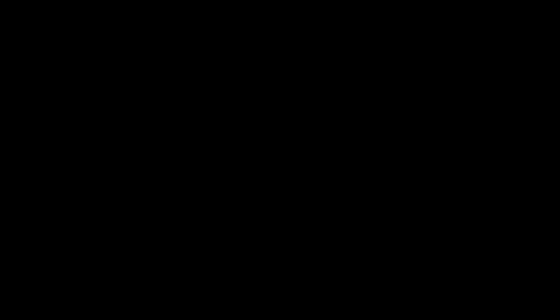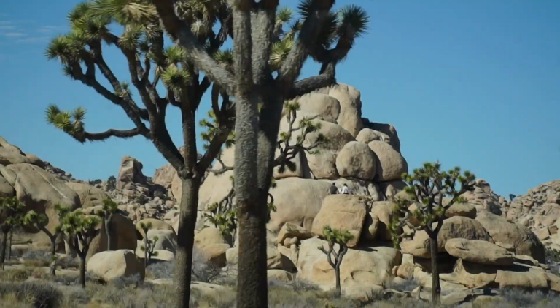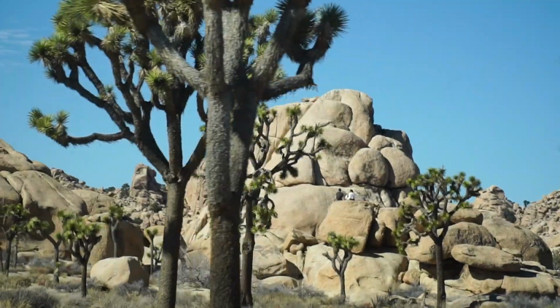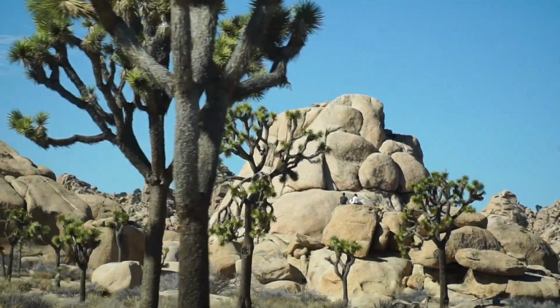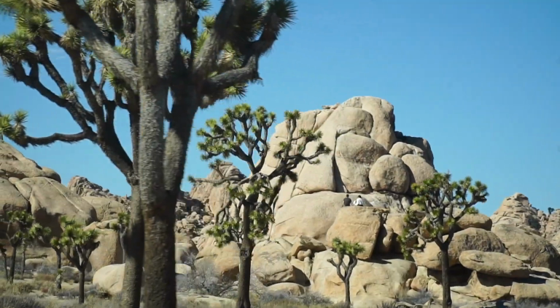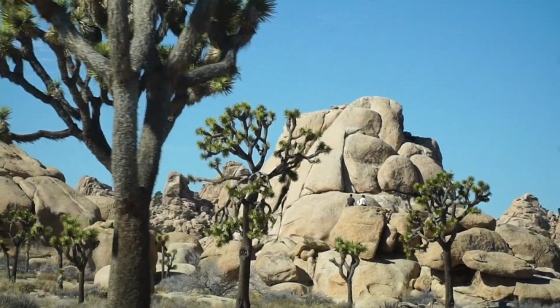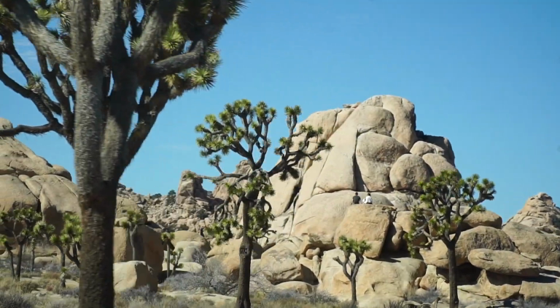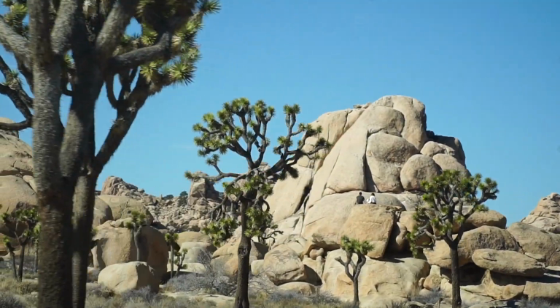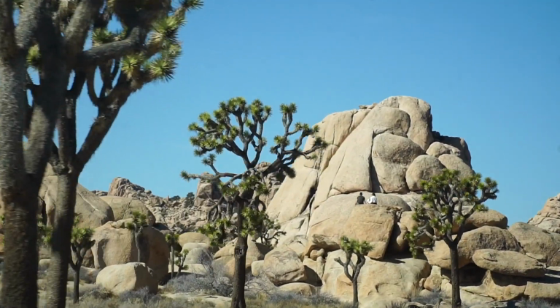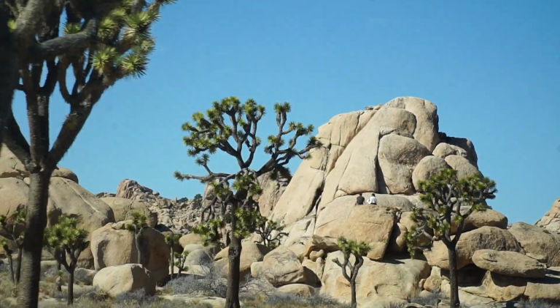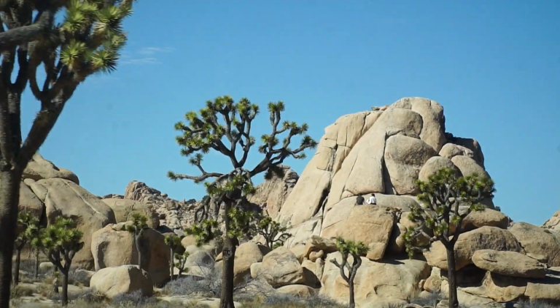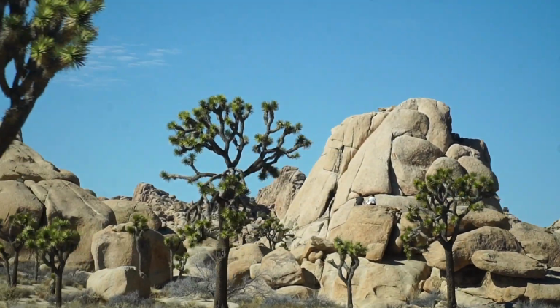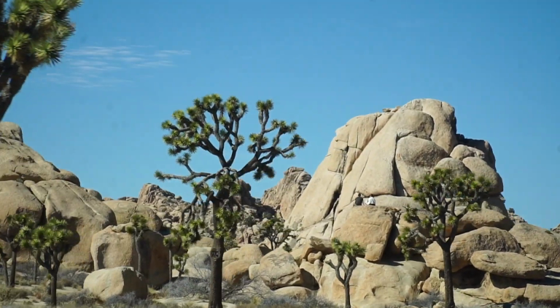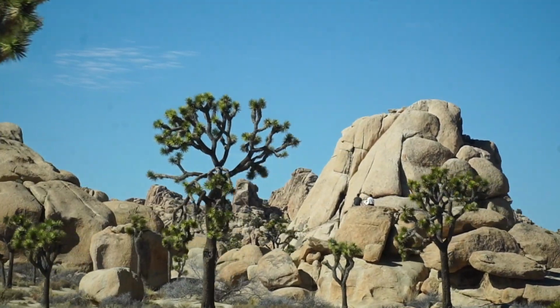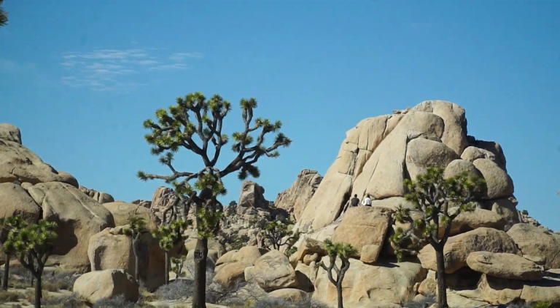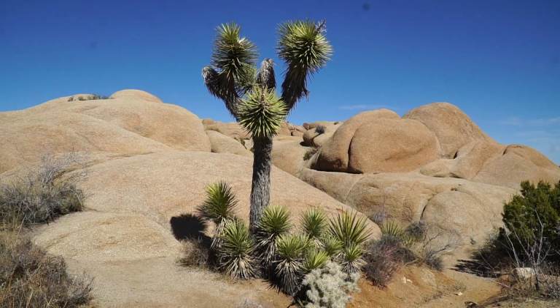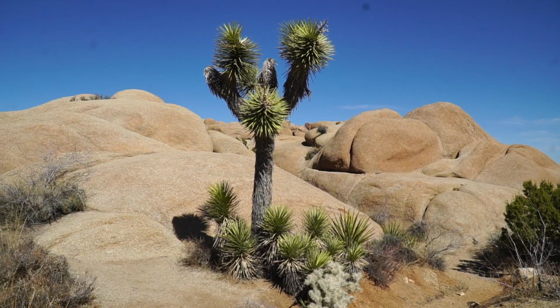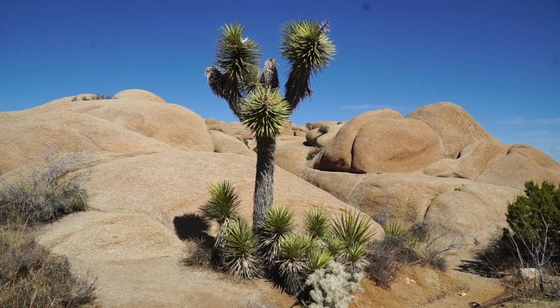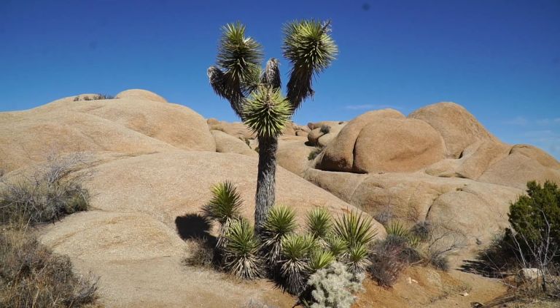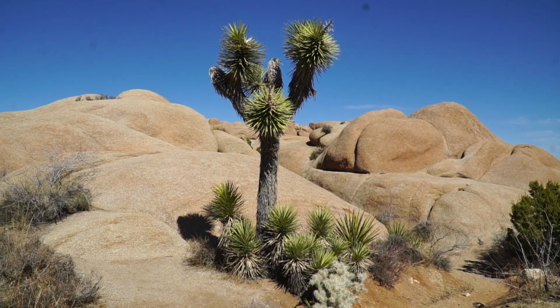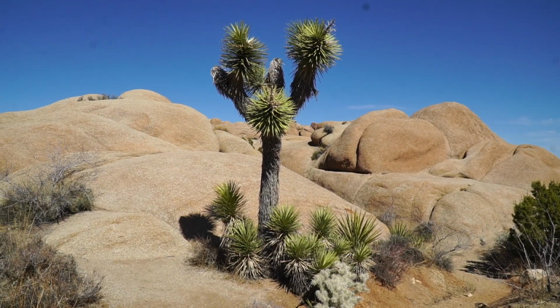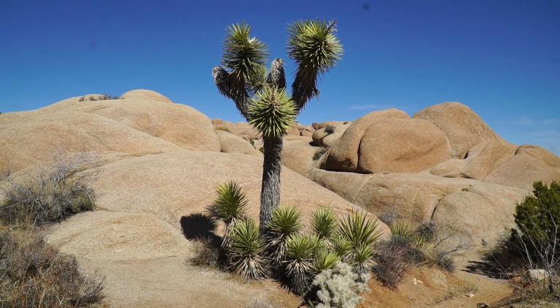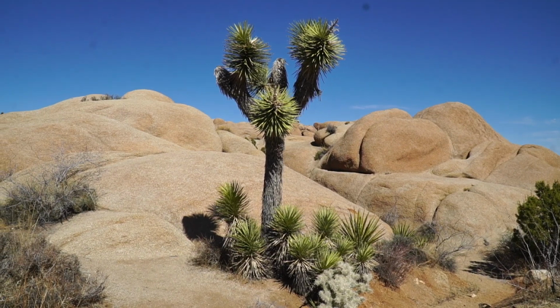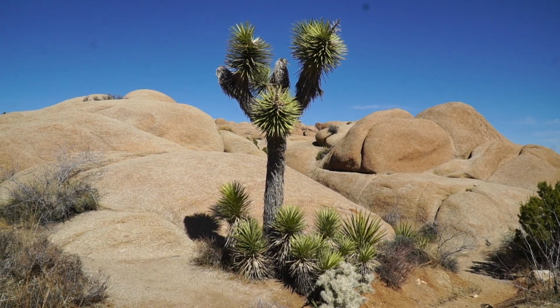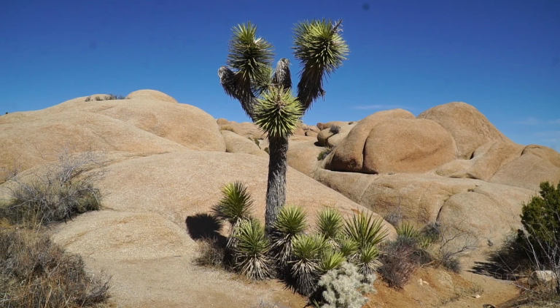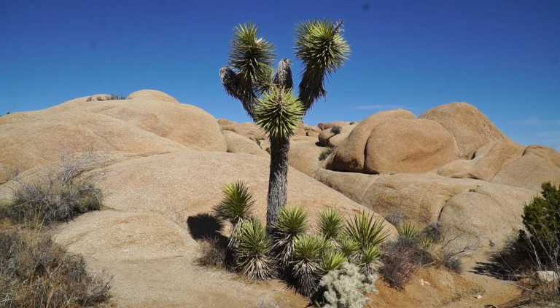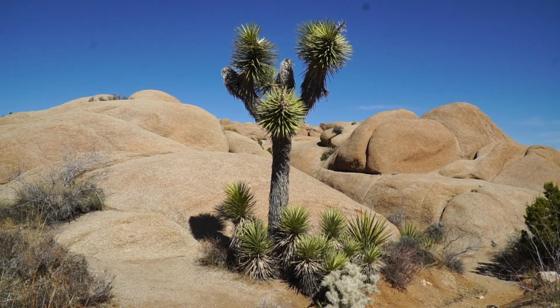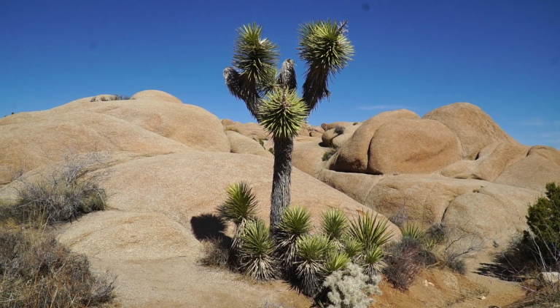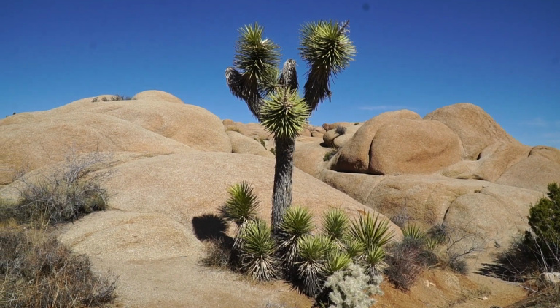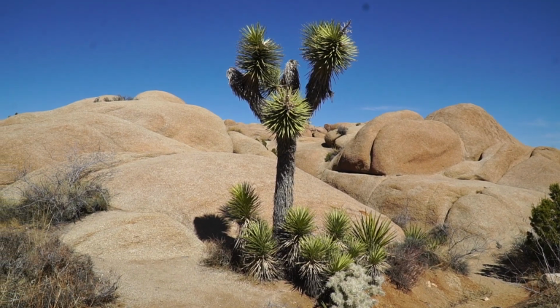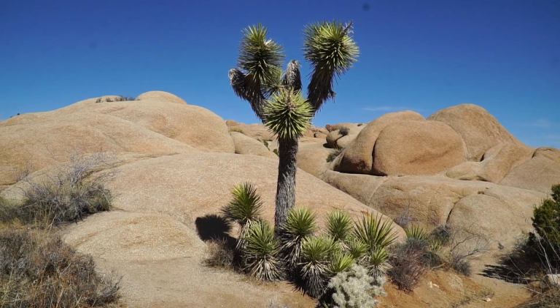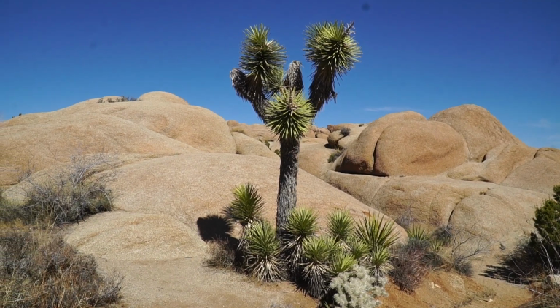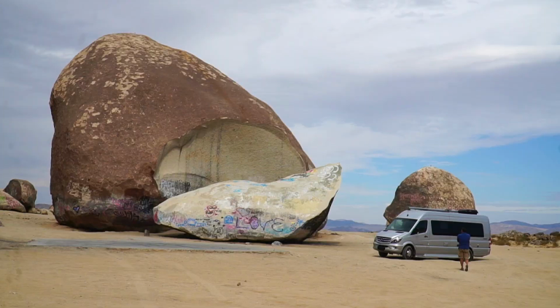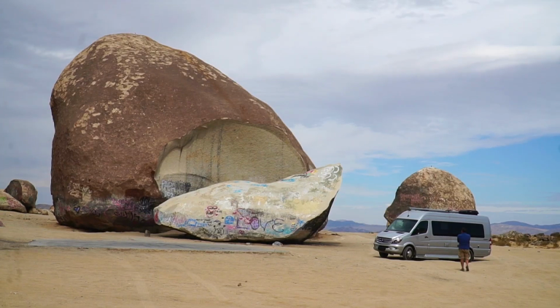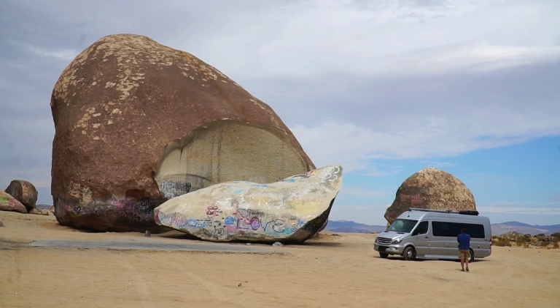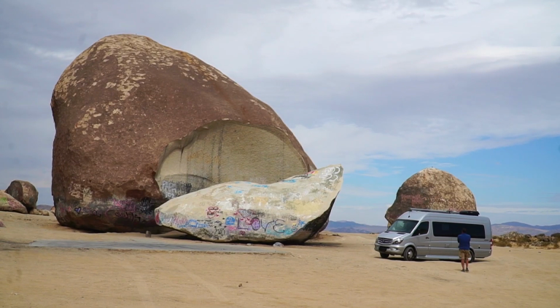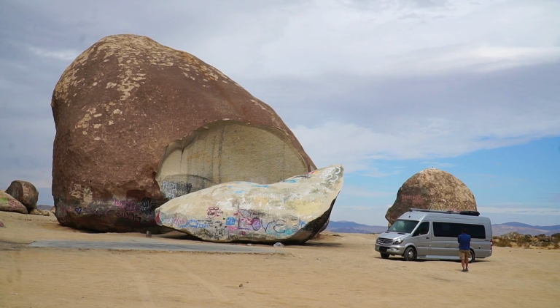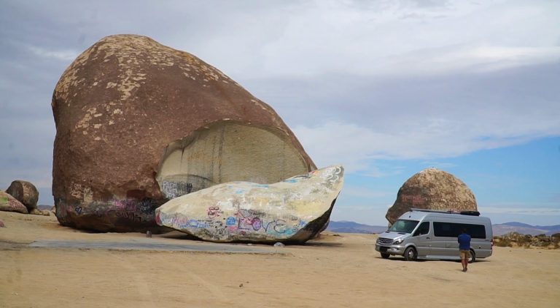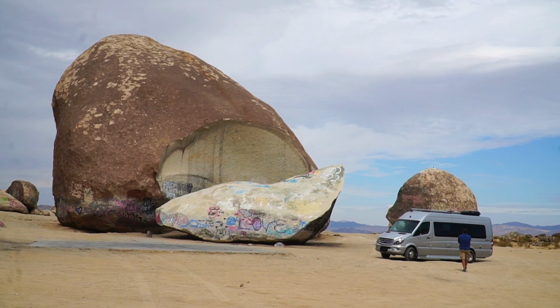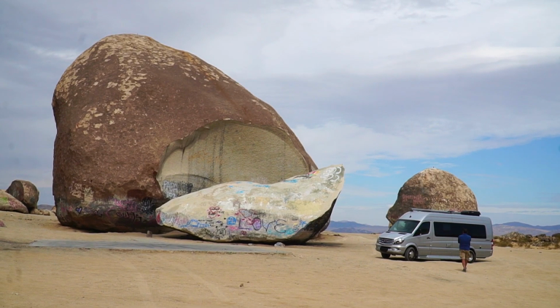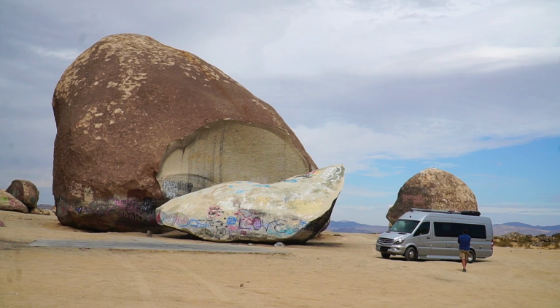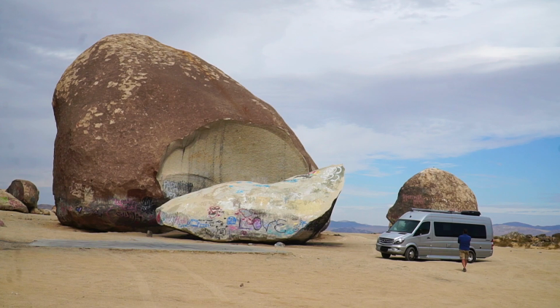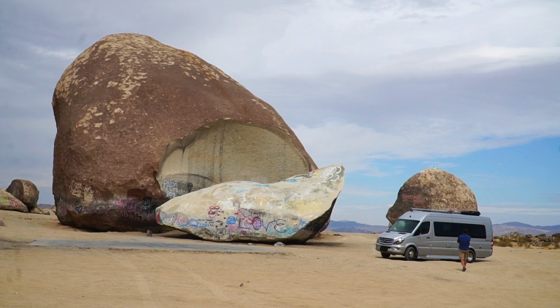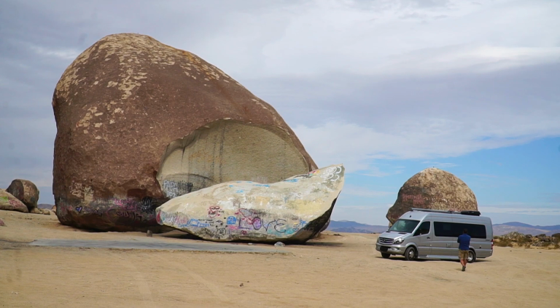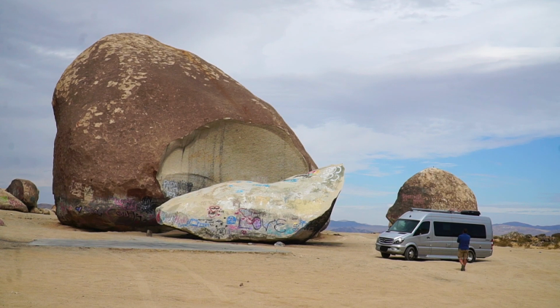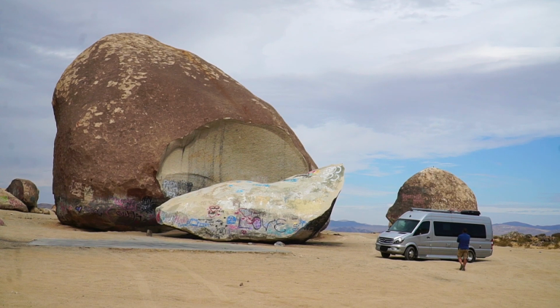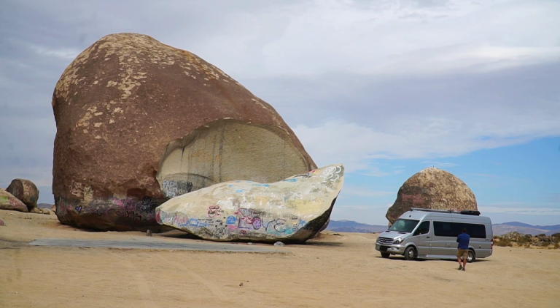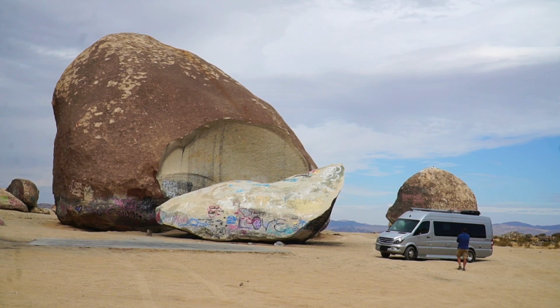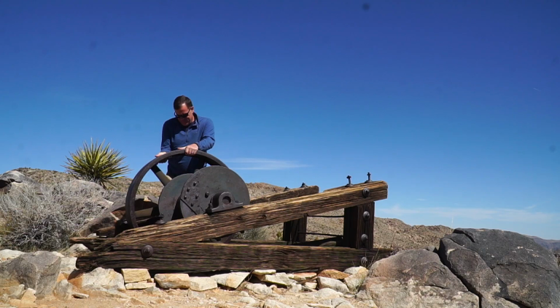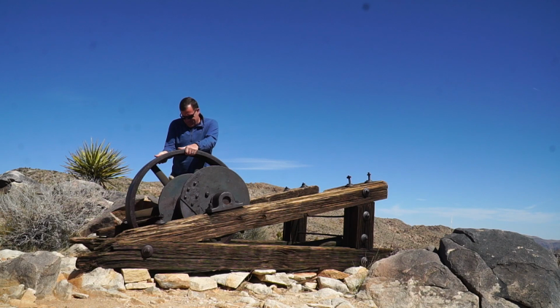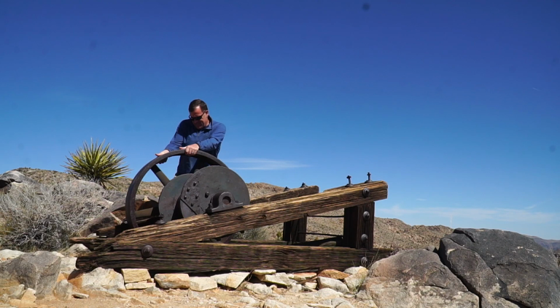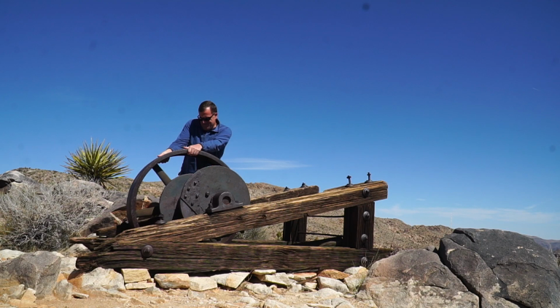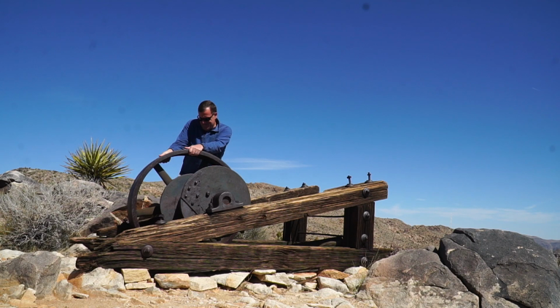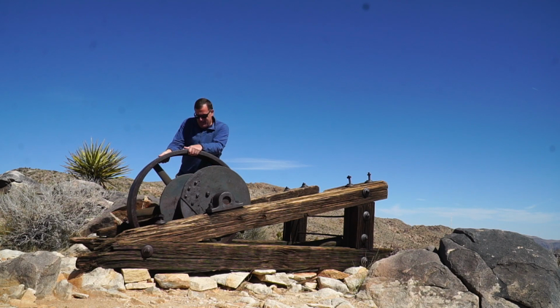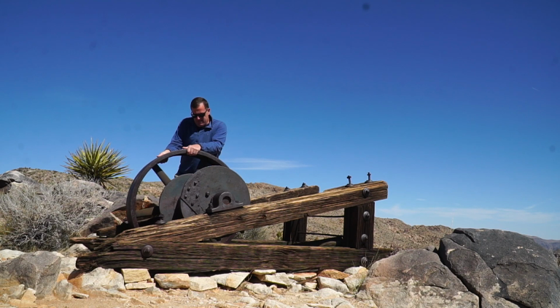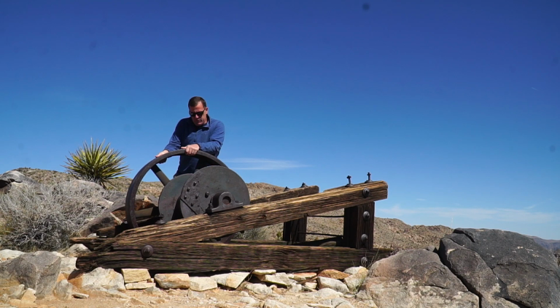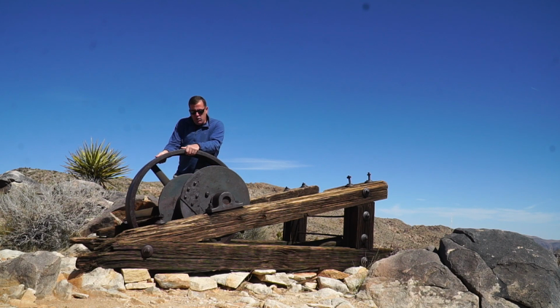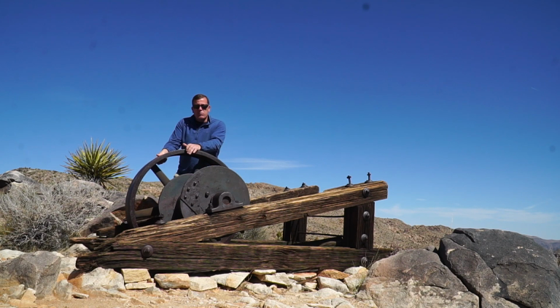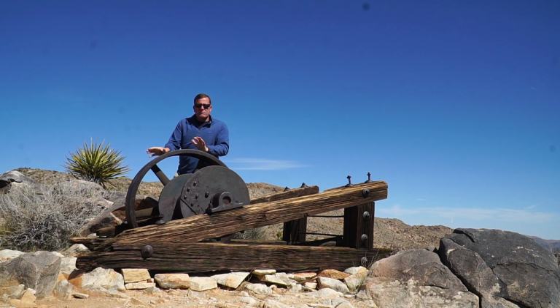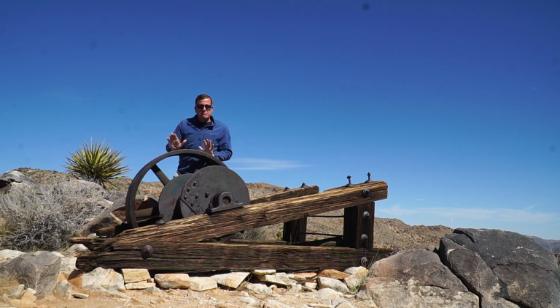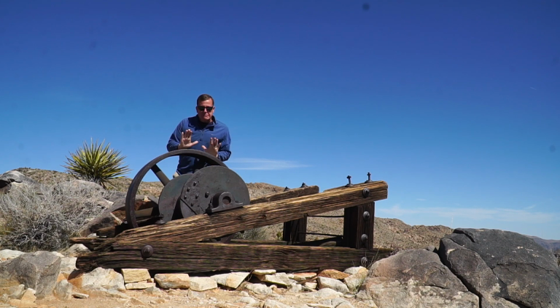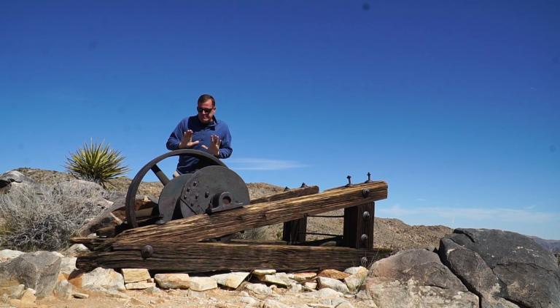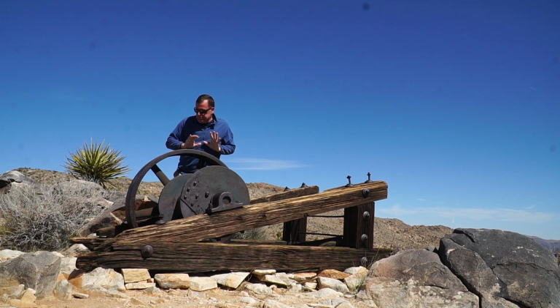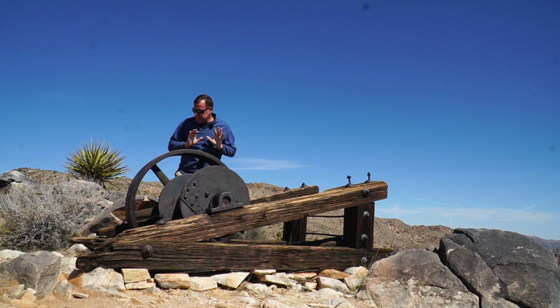I drove through Joshua Tree National Park back in the 90s. This is why we love to travel in the United States — there are so many things like this.